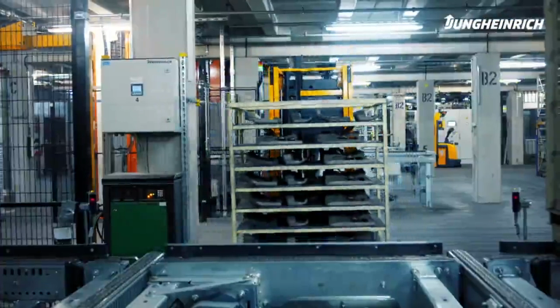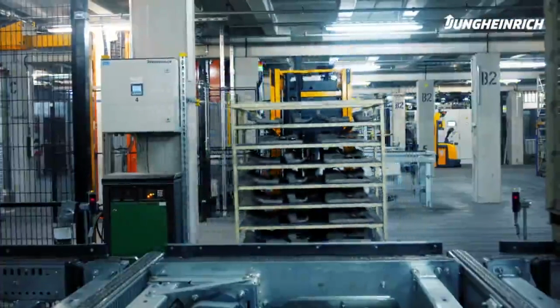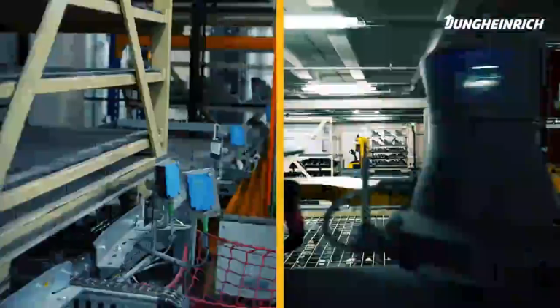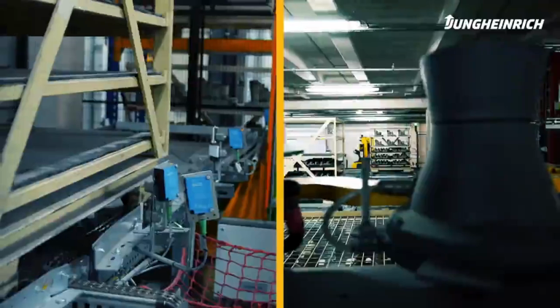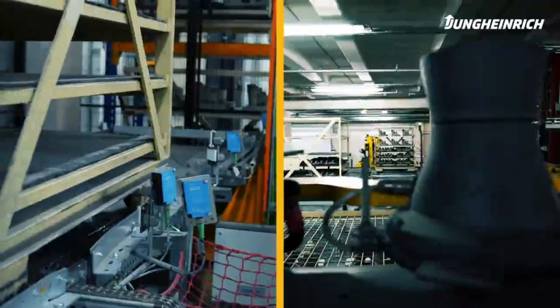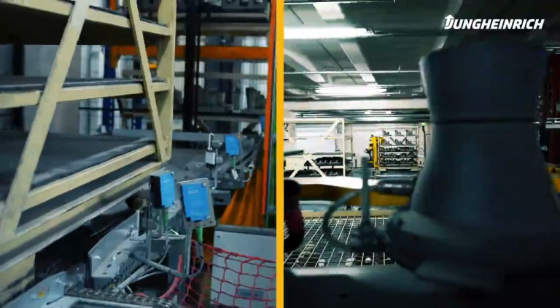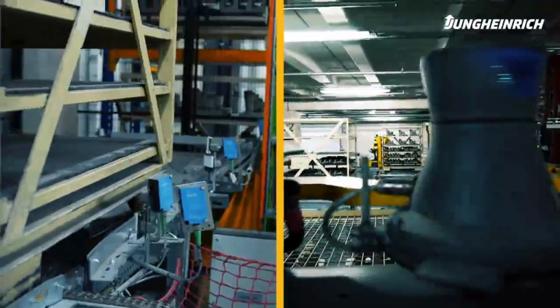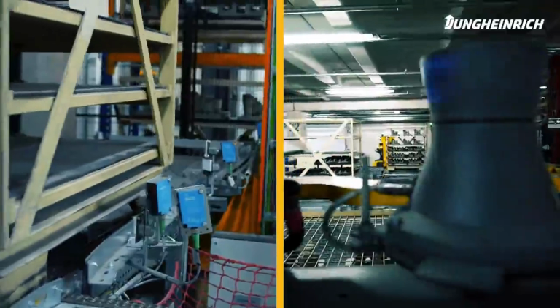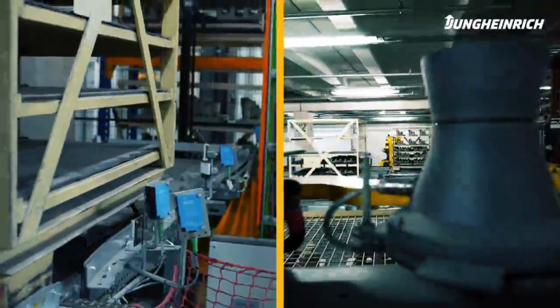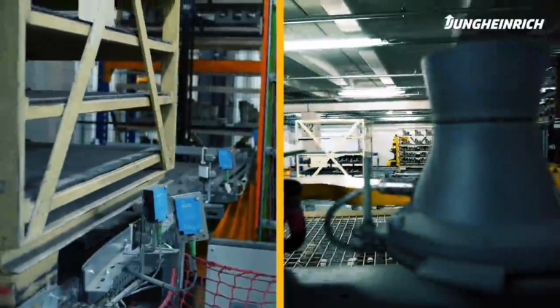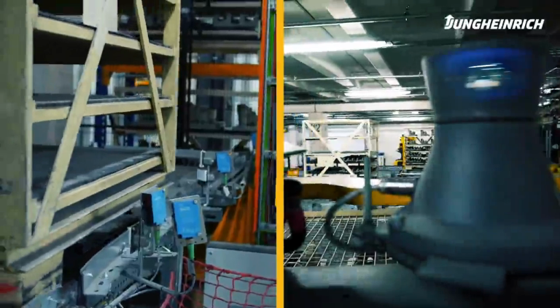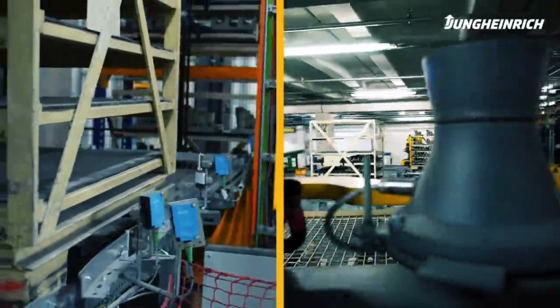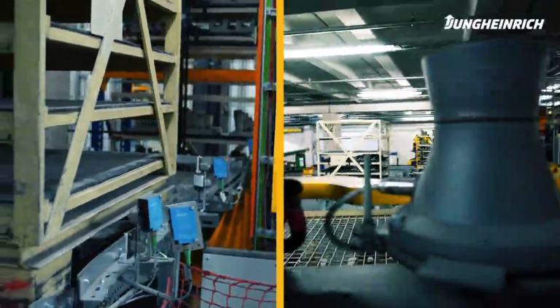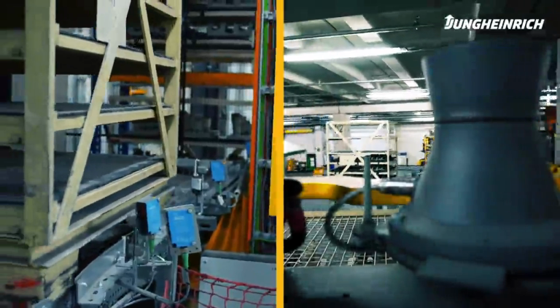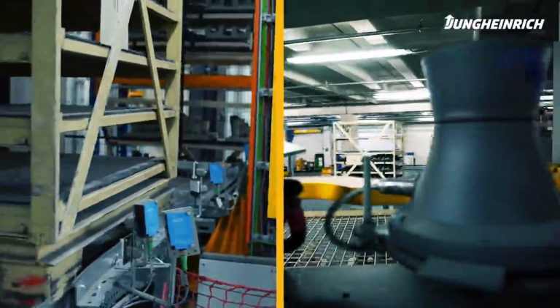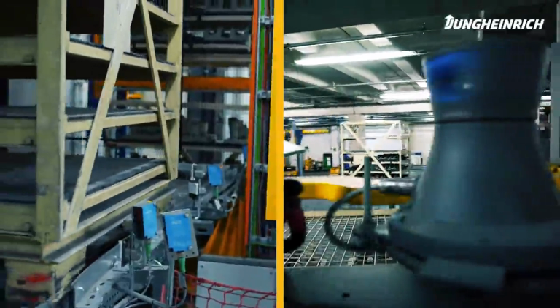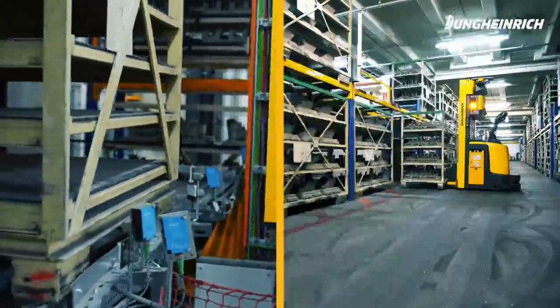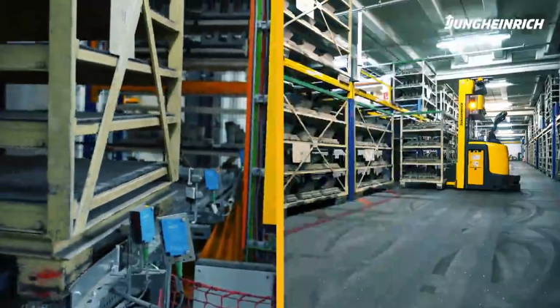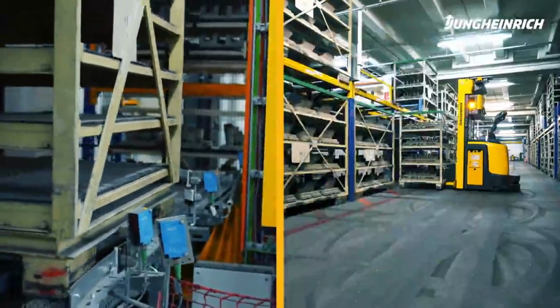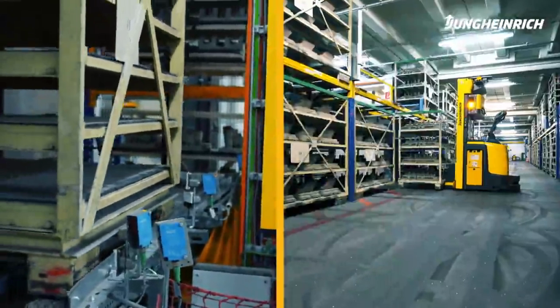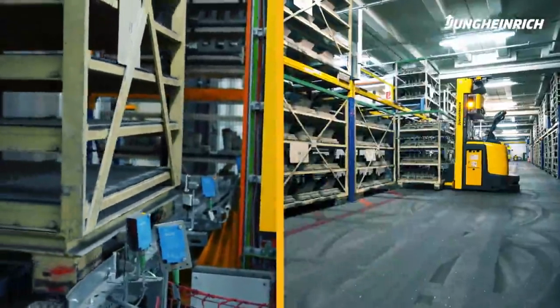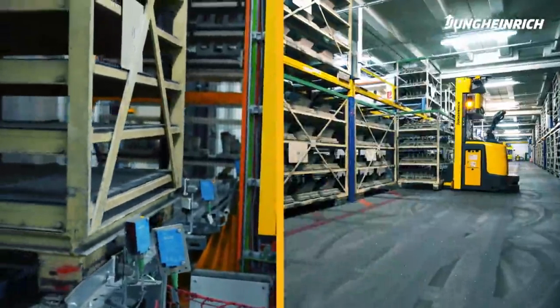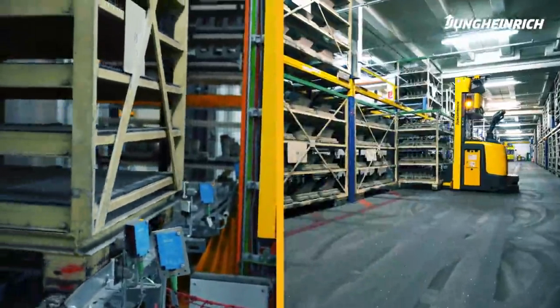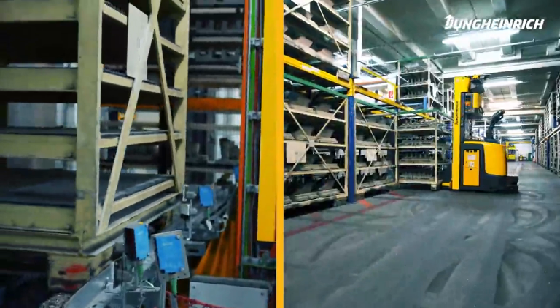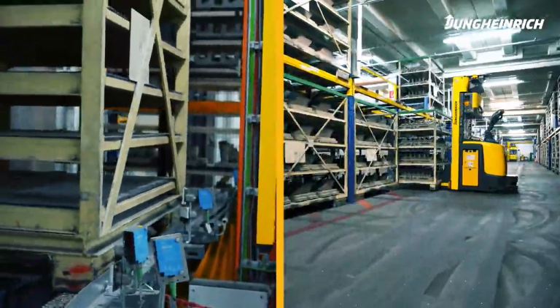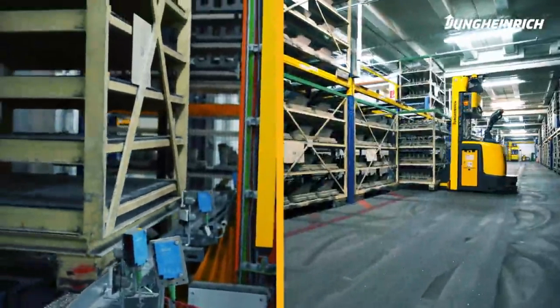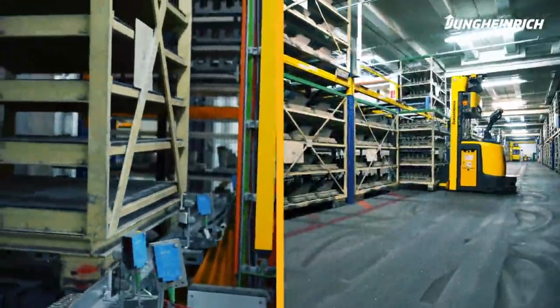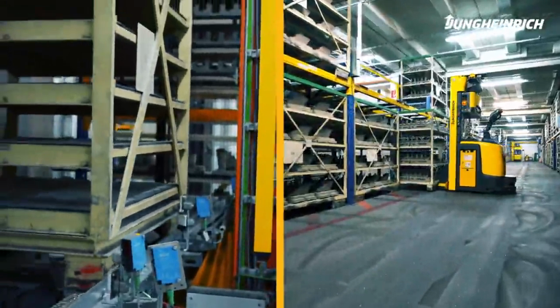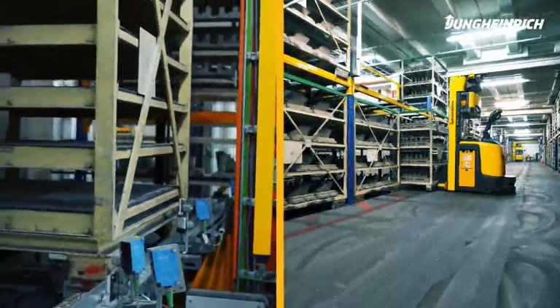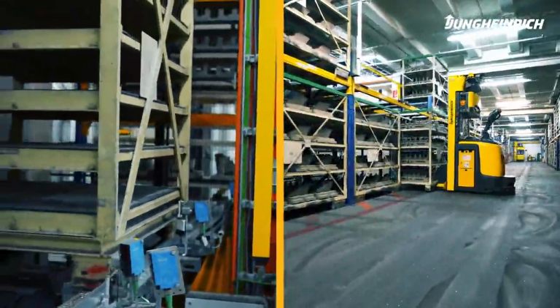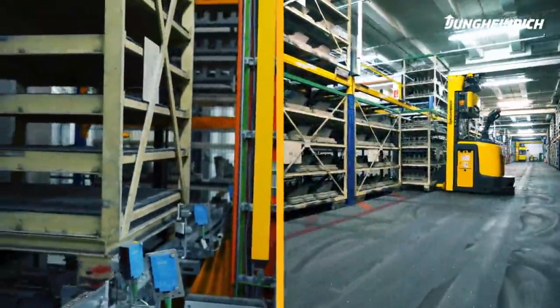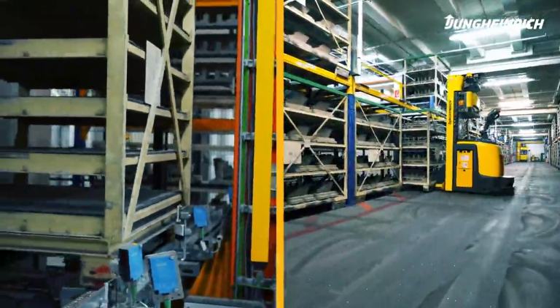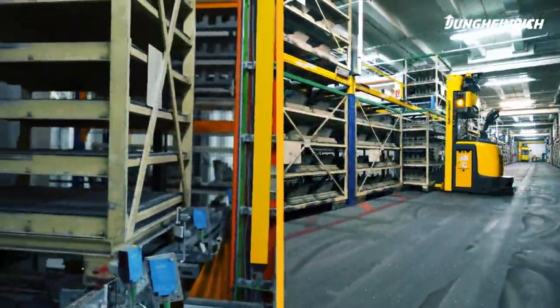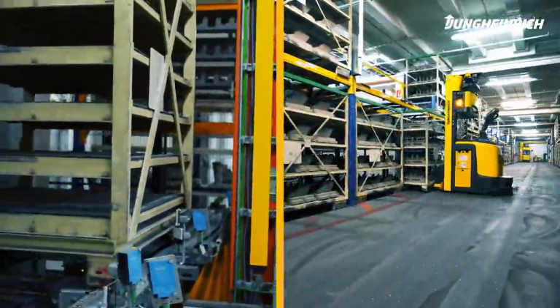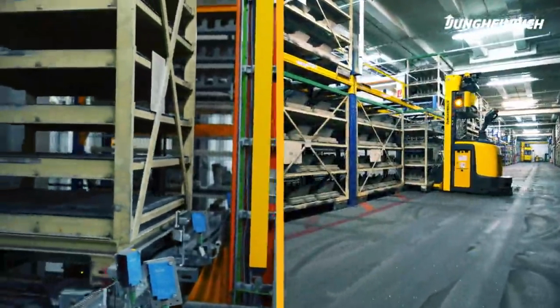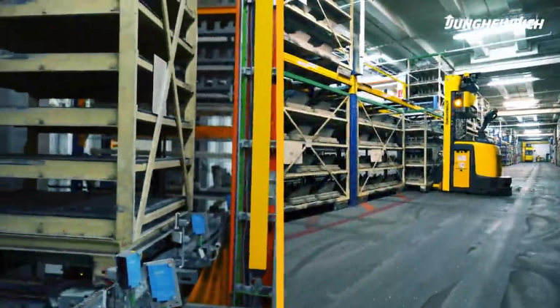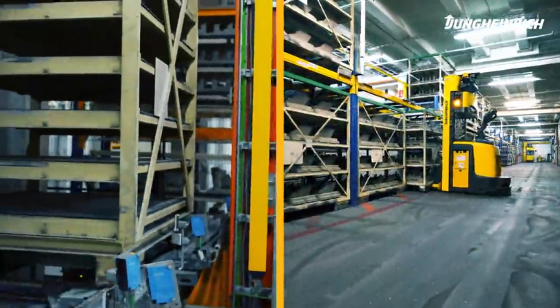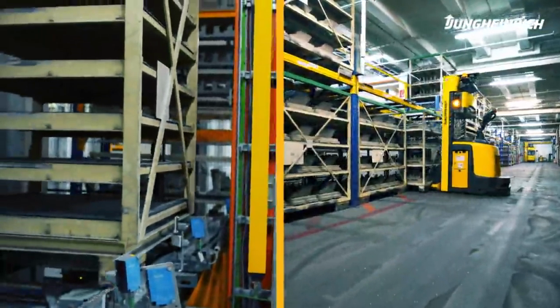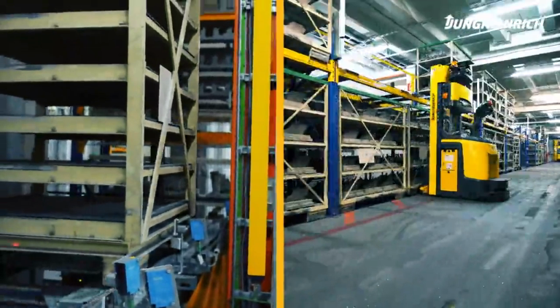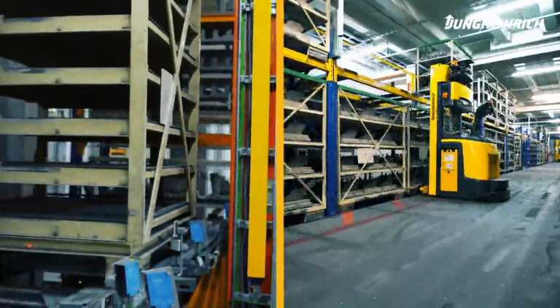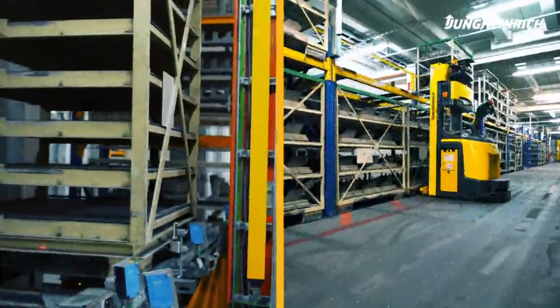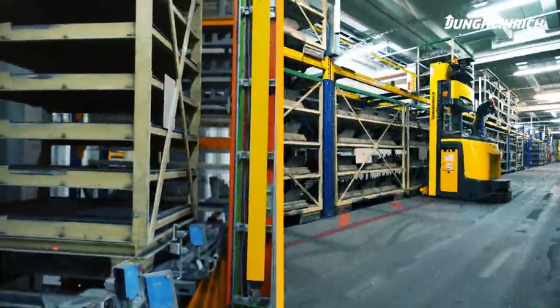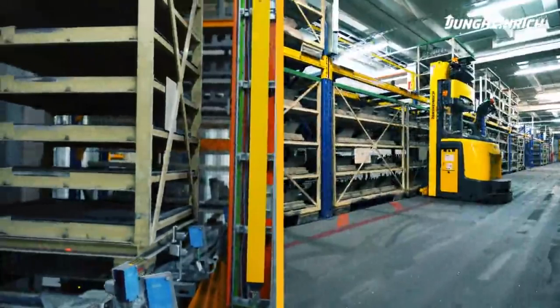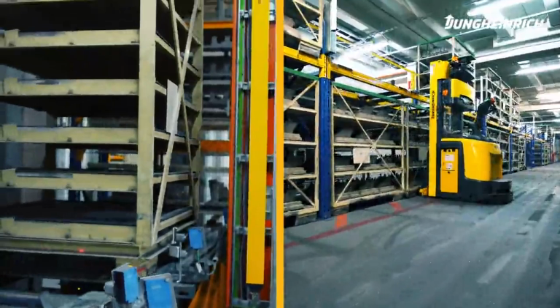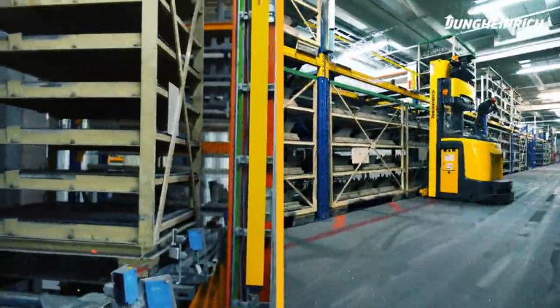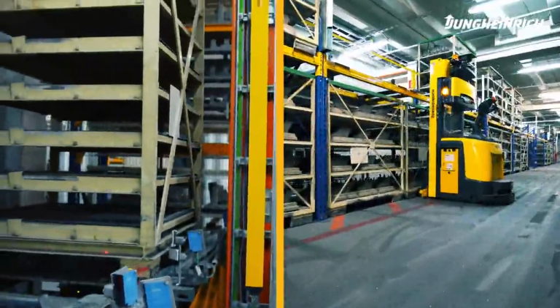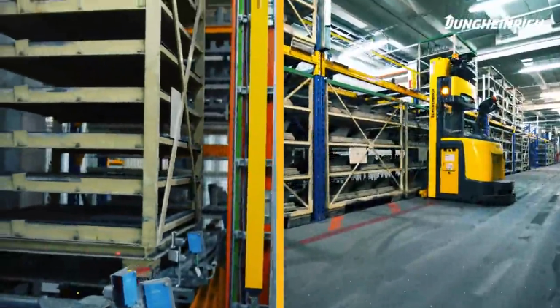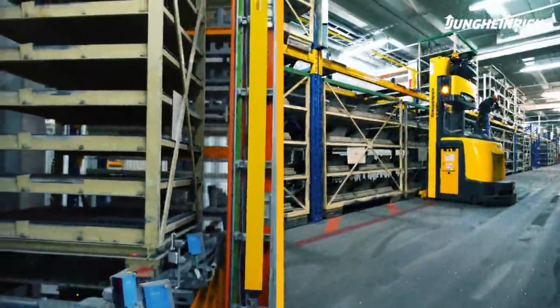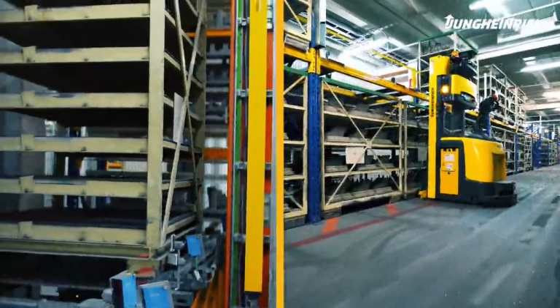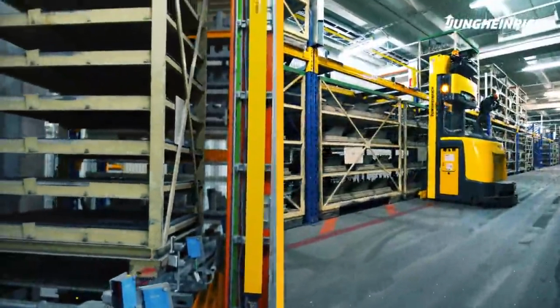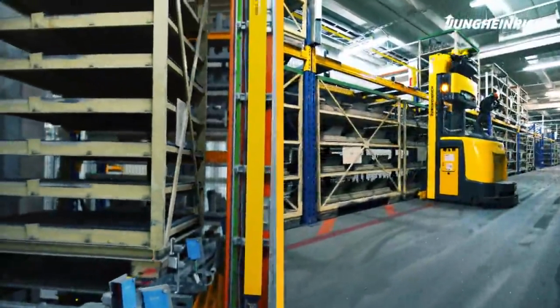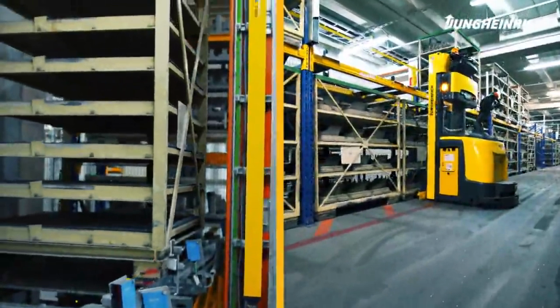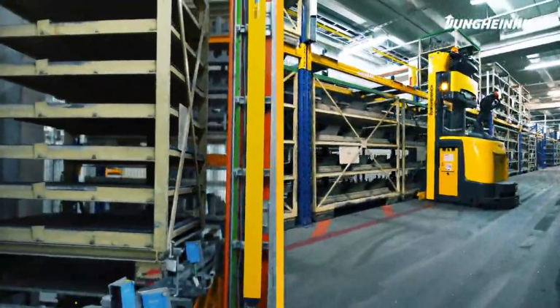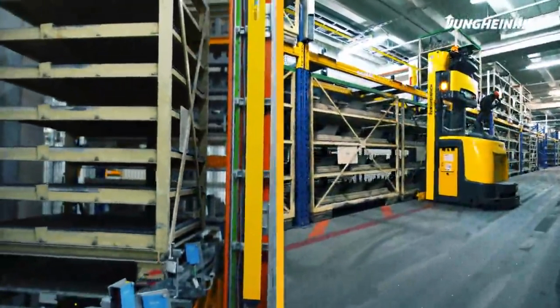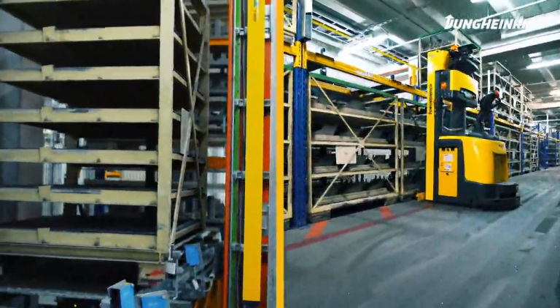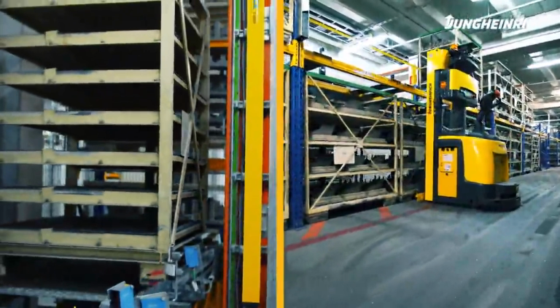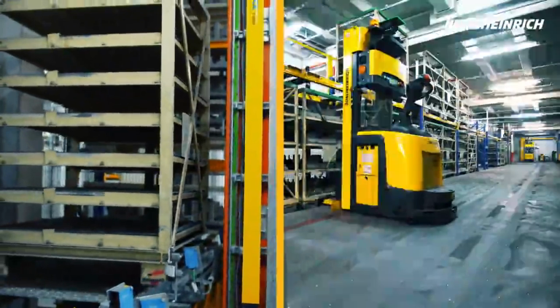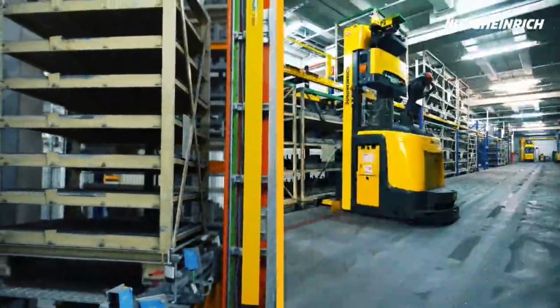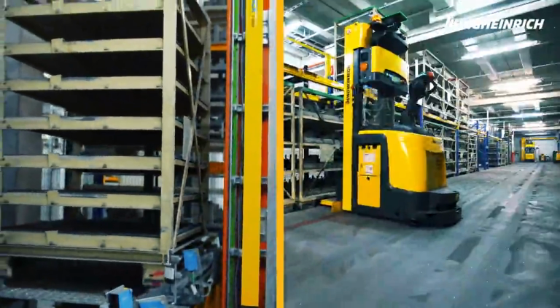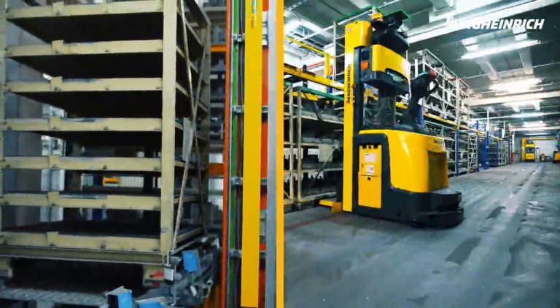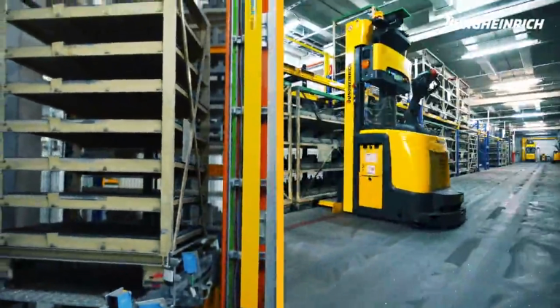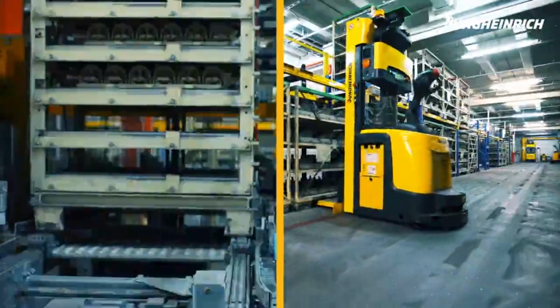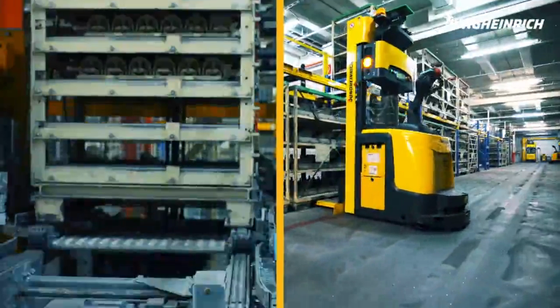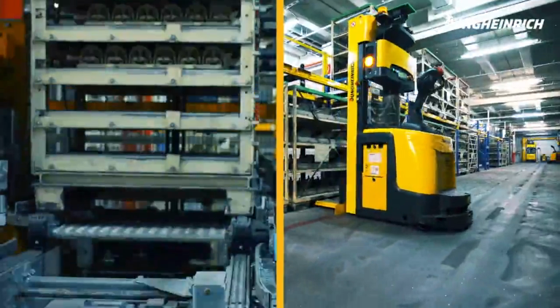The empty rack is returned to the production via a lifter, while the full rack is transported to one of eight racking systems by the AGV.